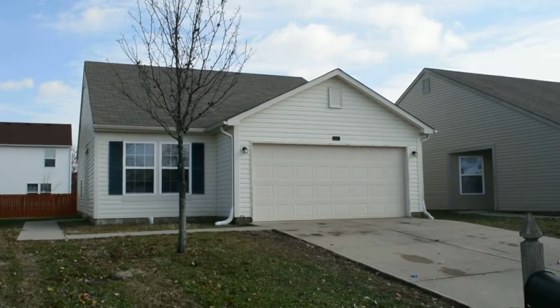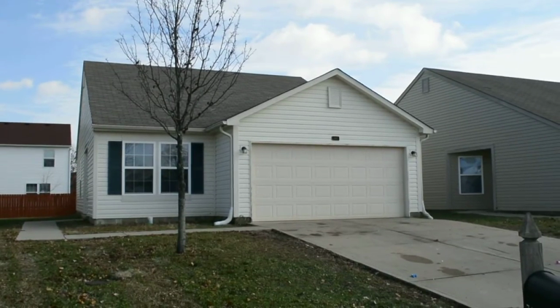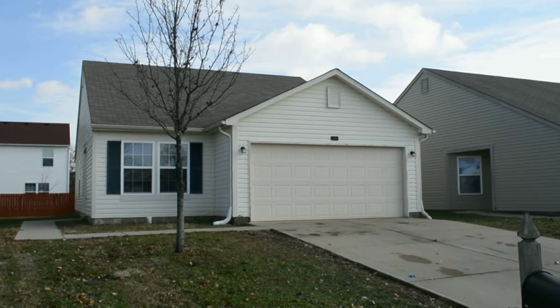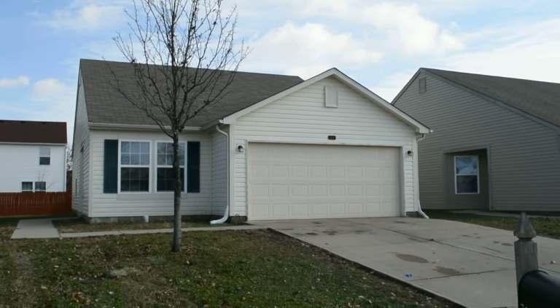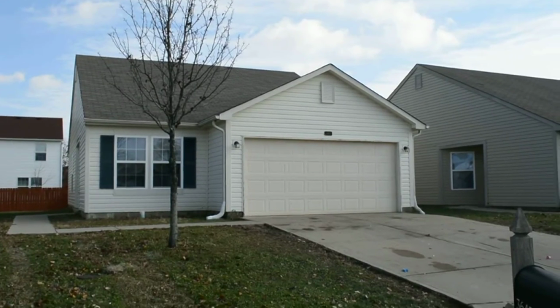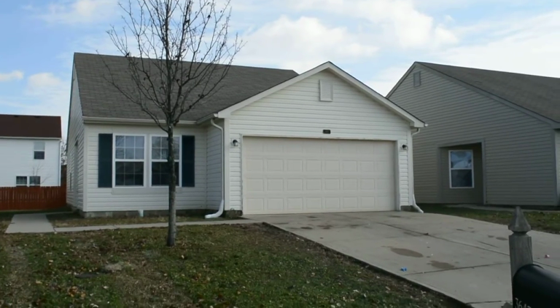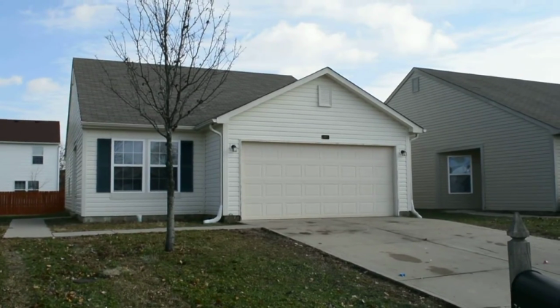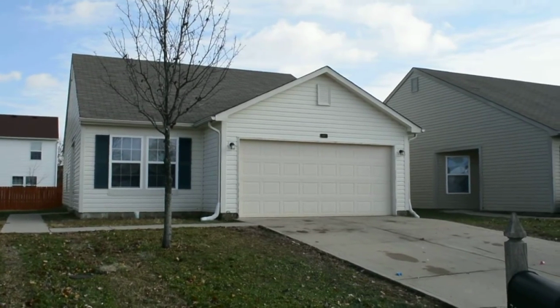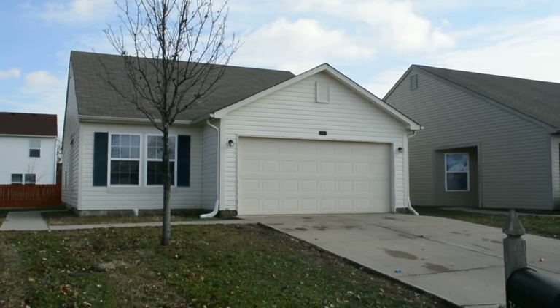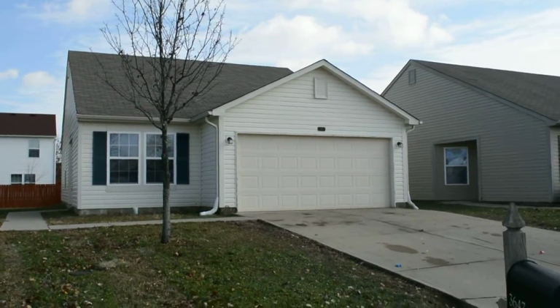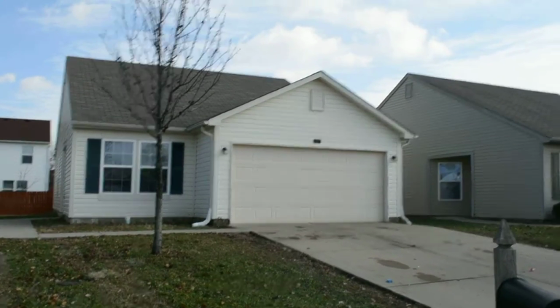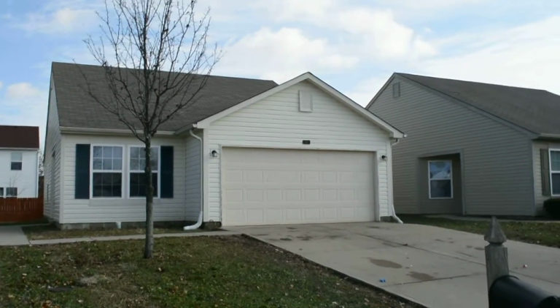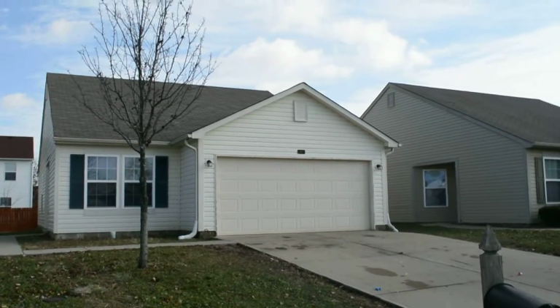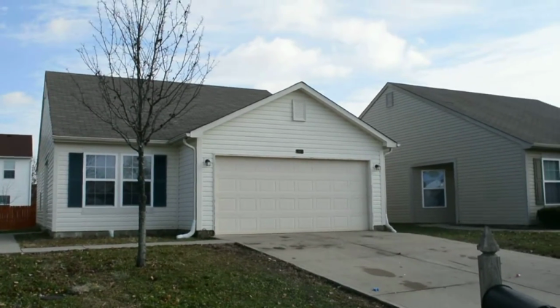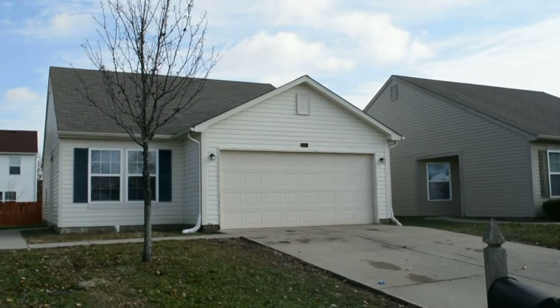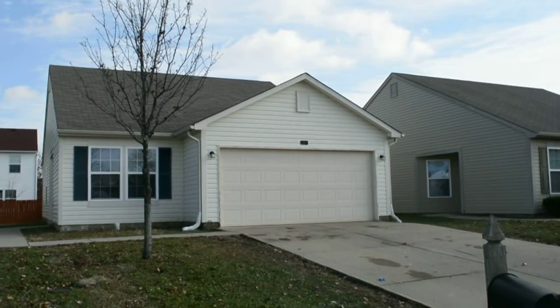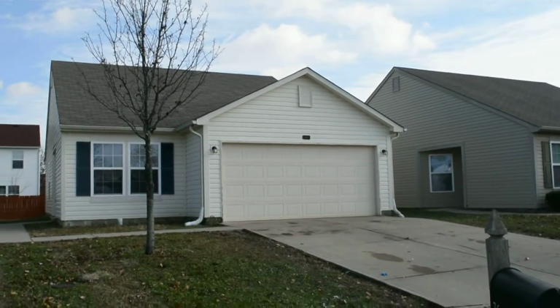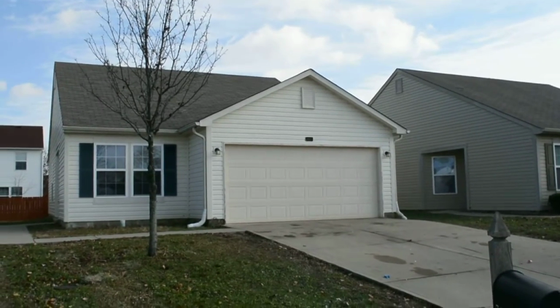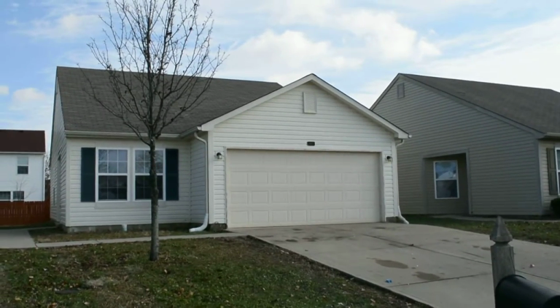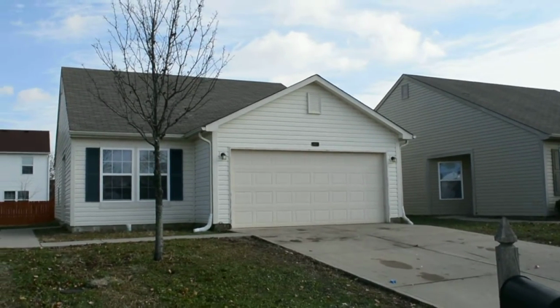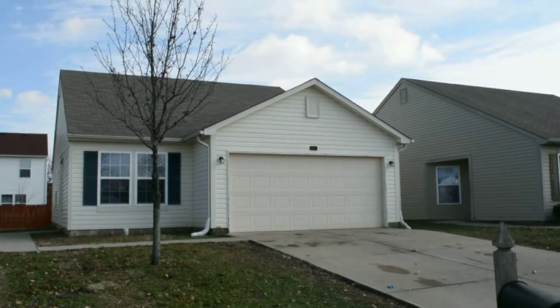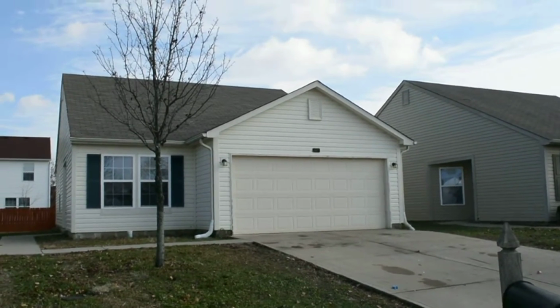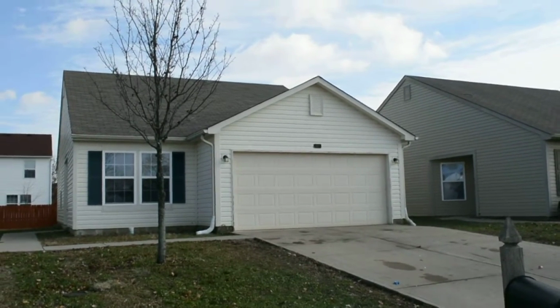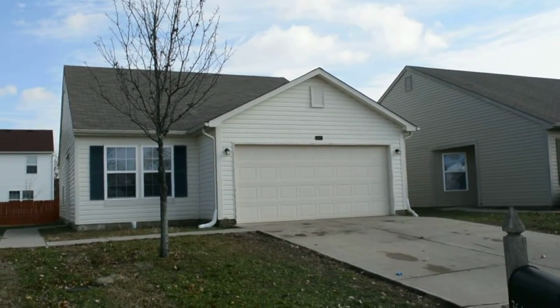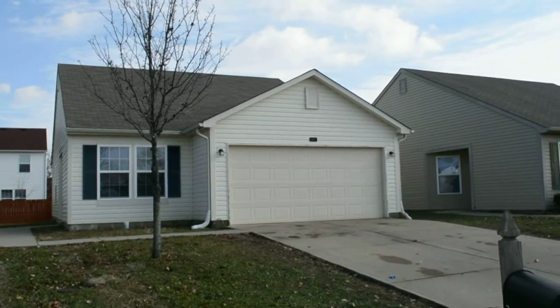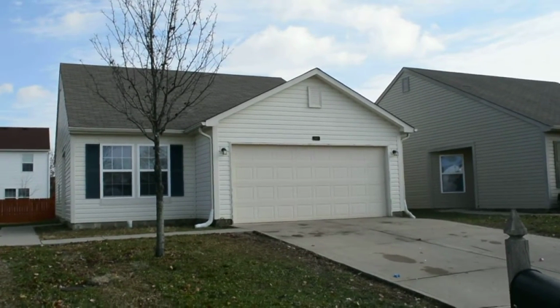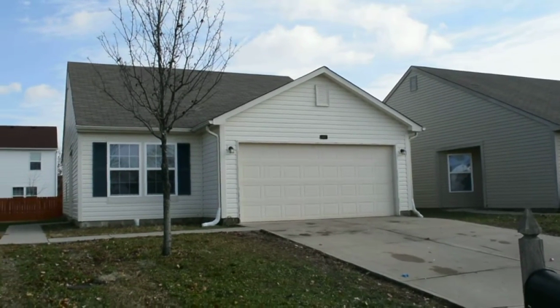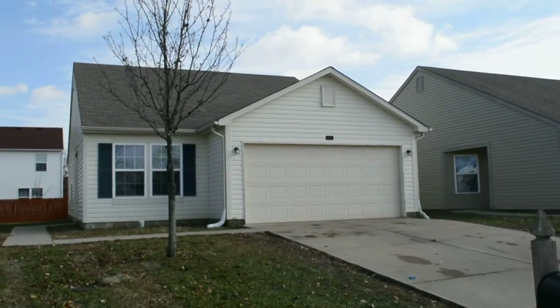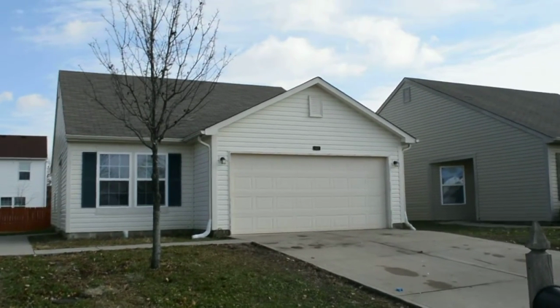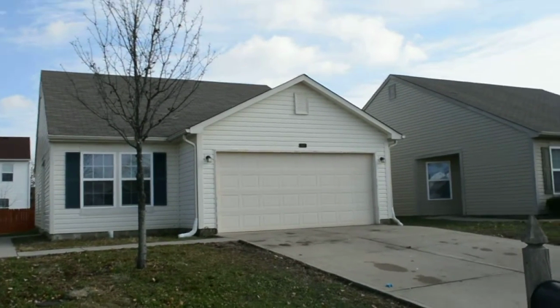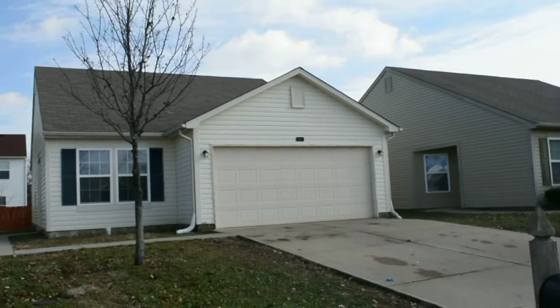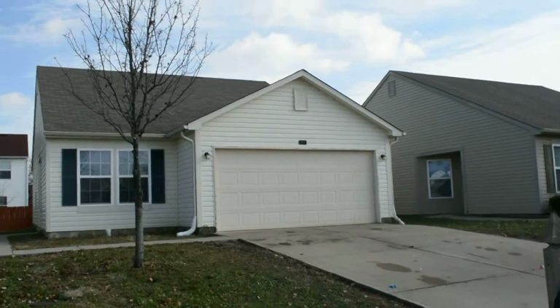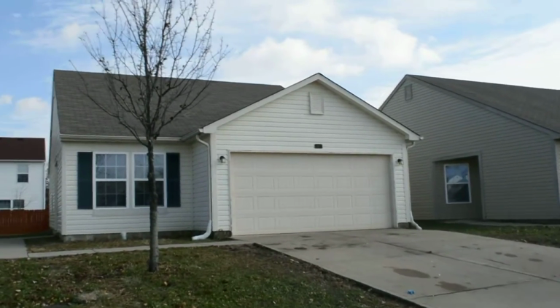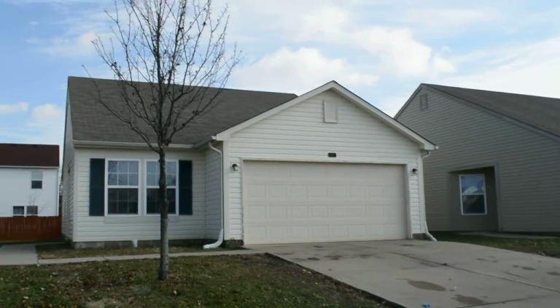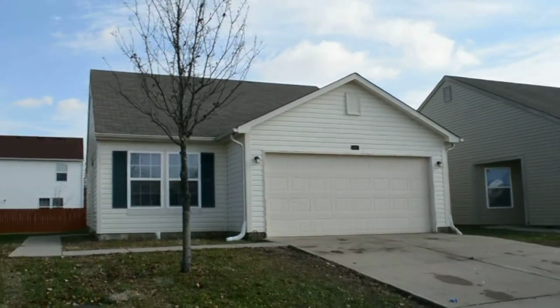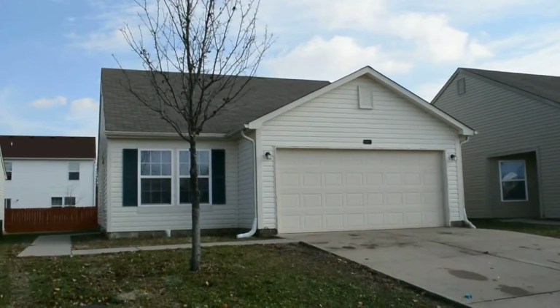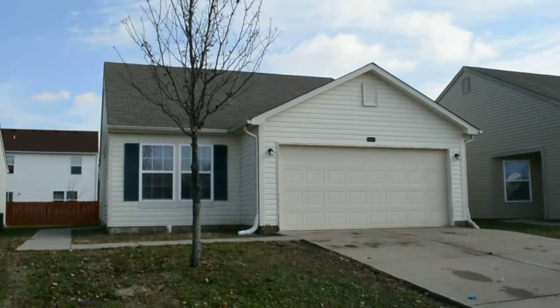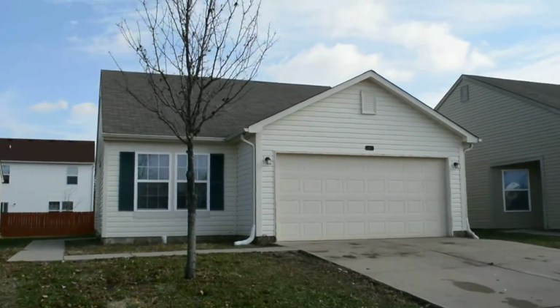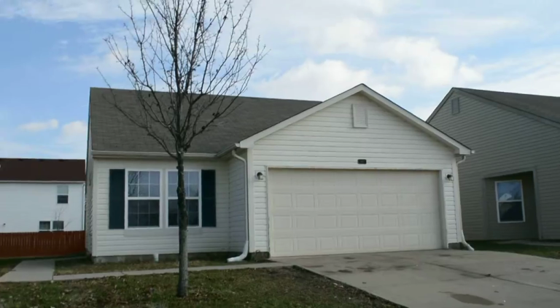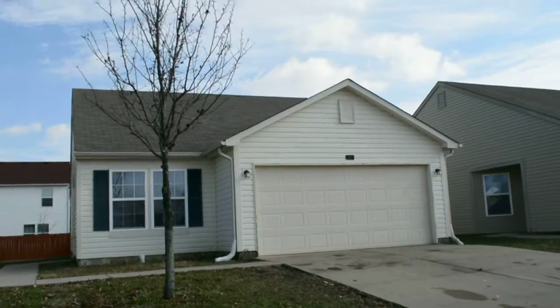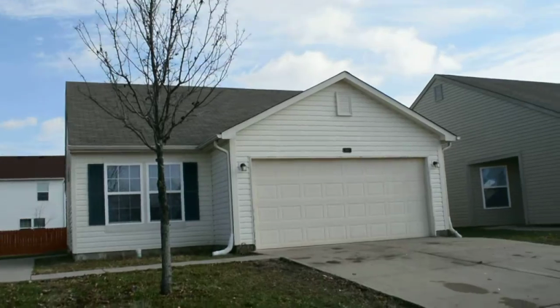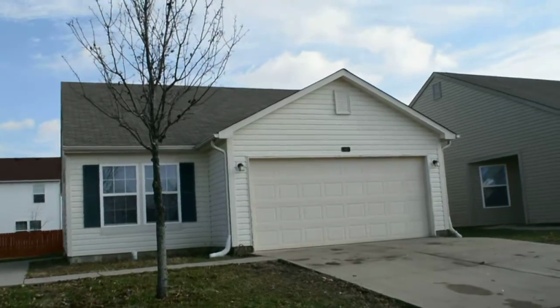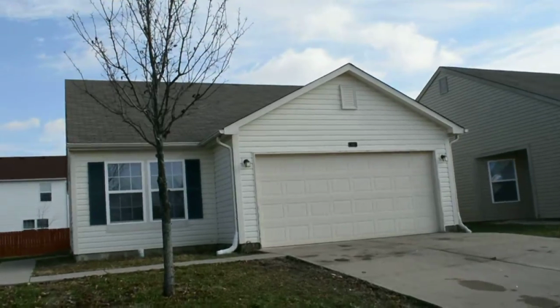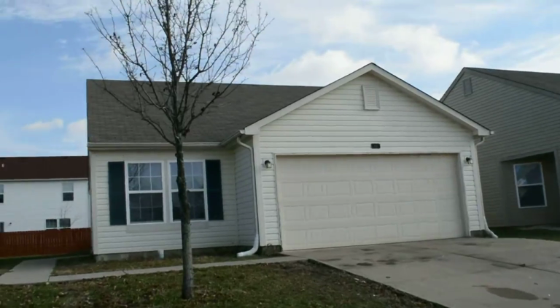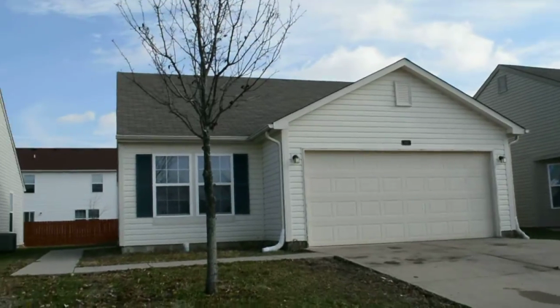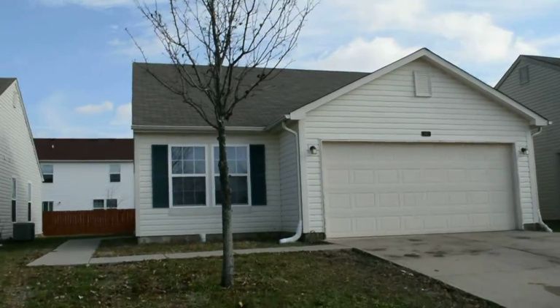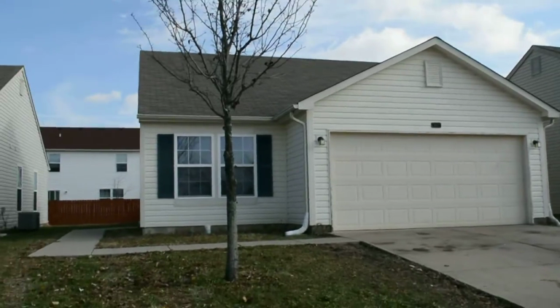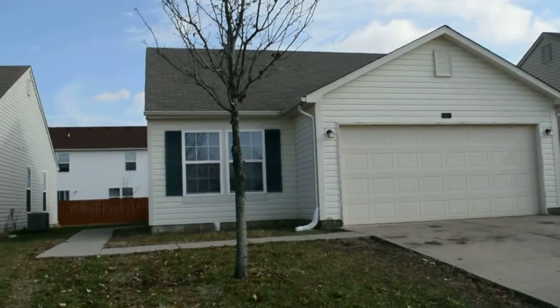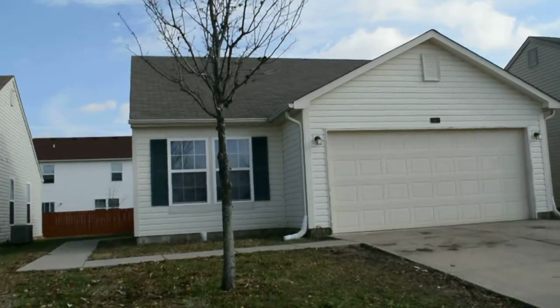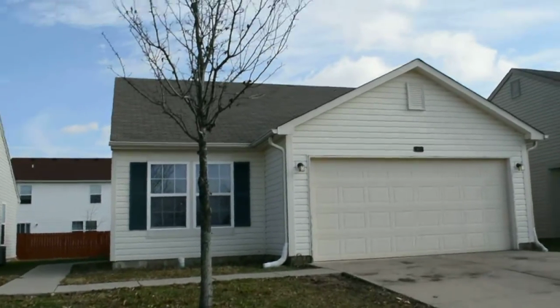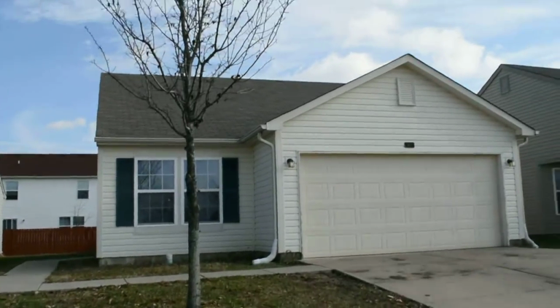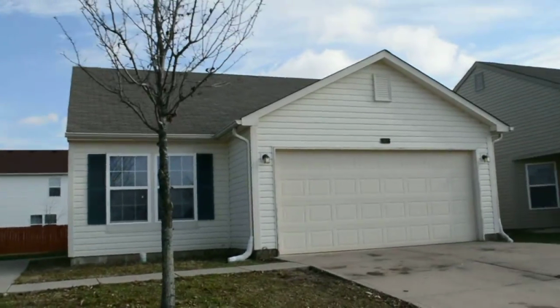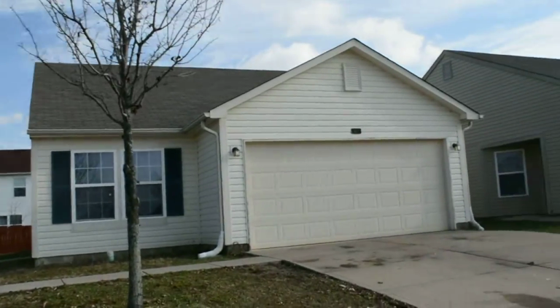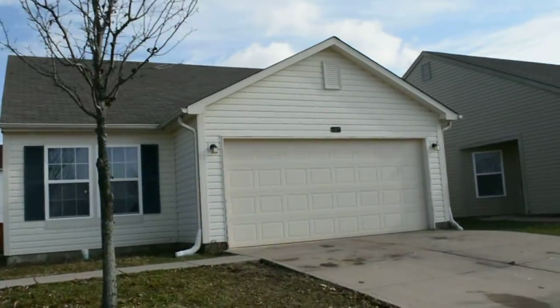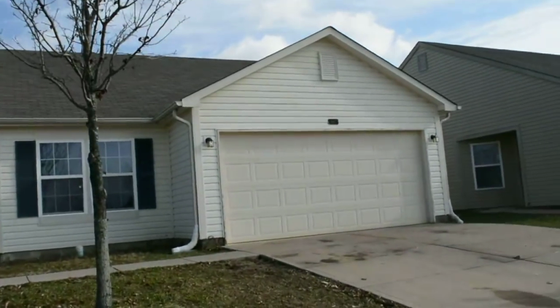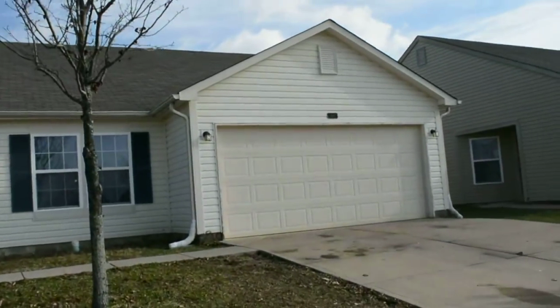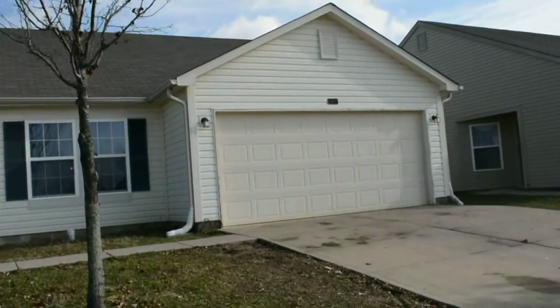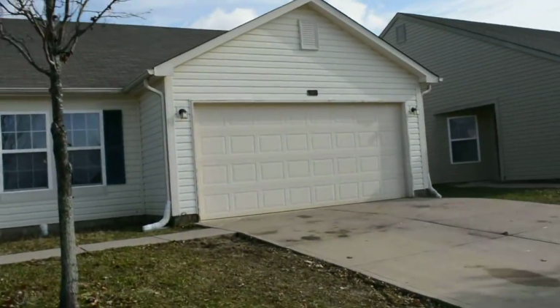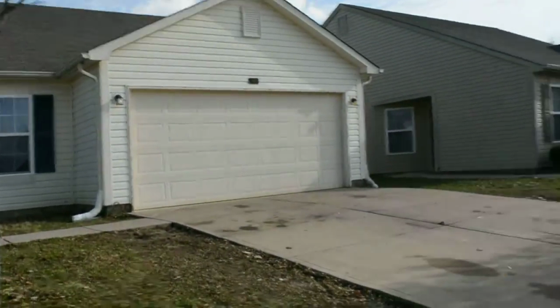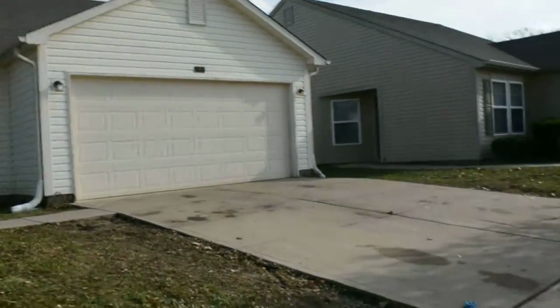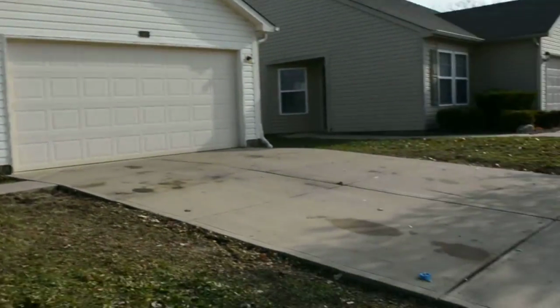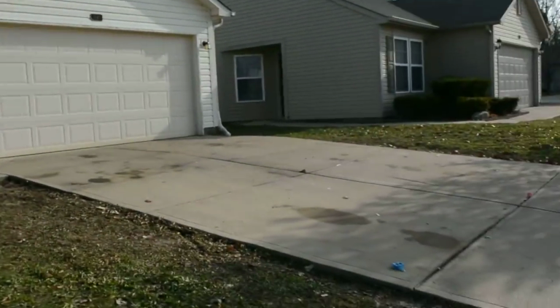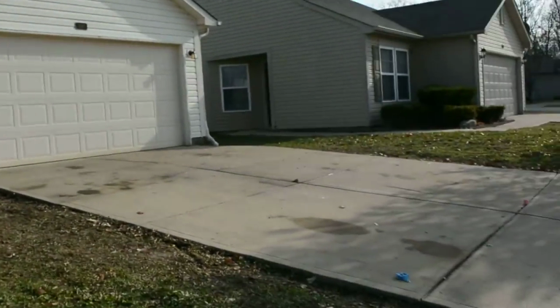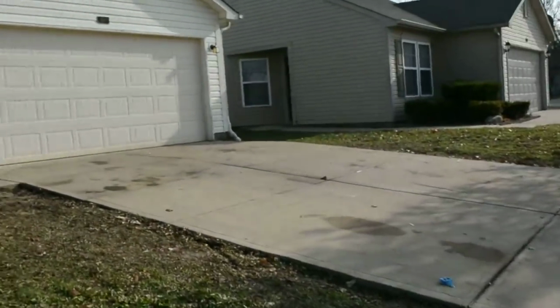Welcome to 3647. This is a three-bedroom, two-bath home. Cleaned up the outside out here.